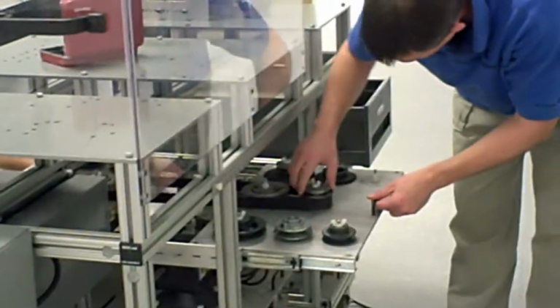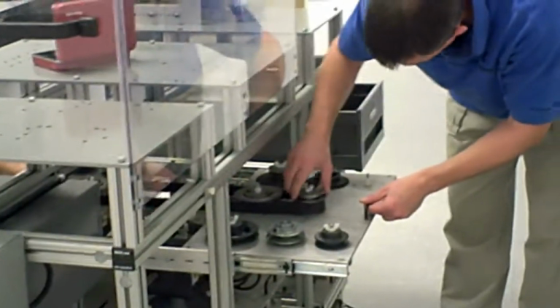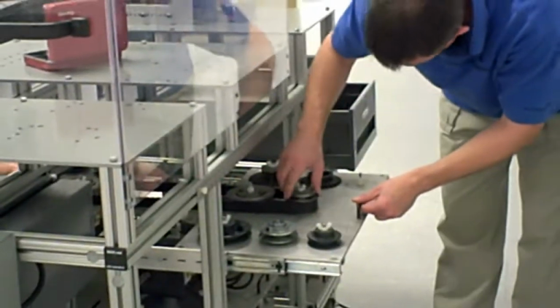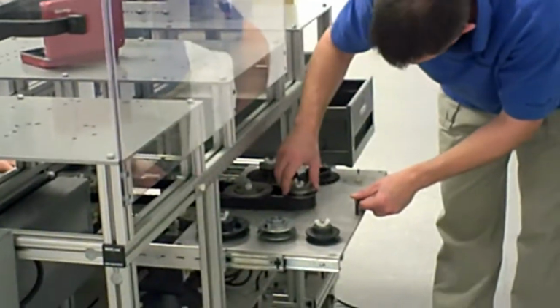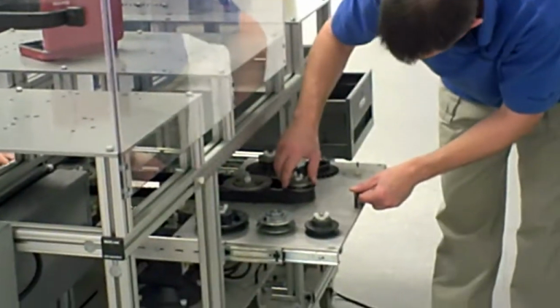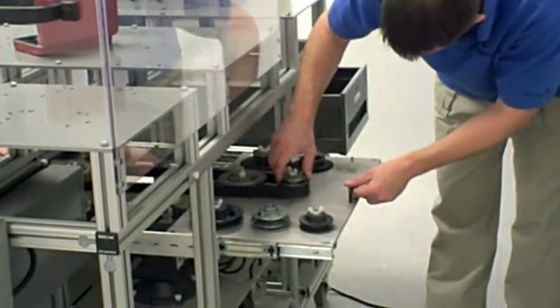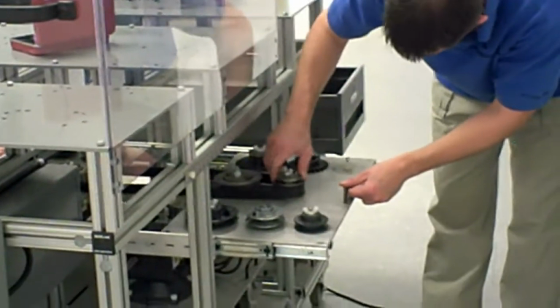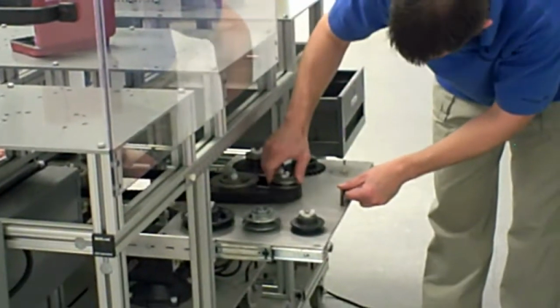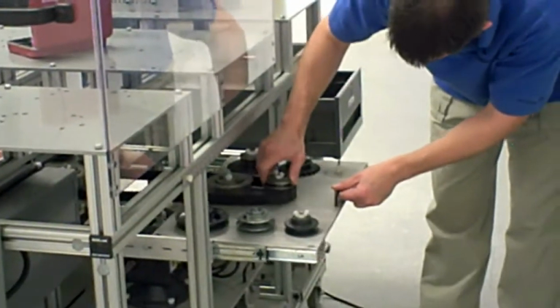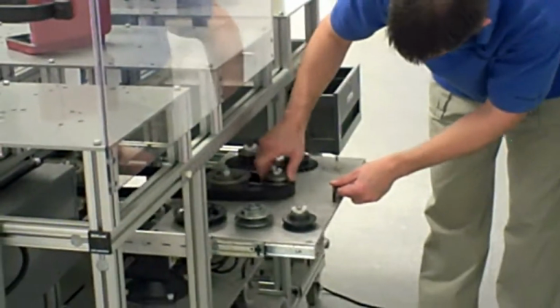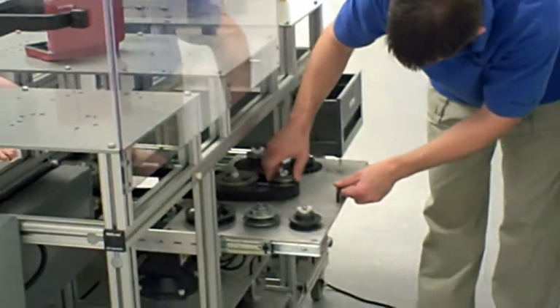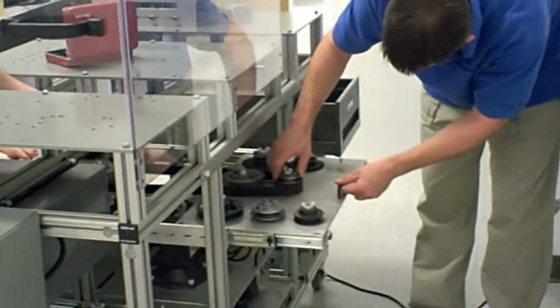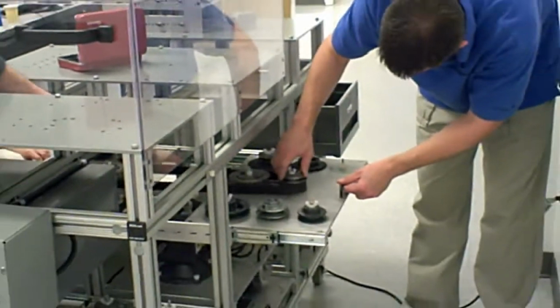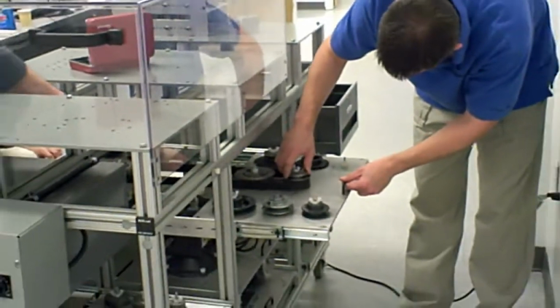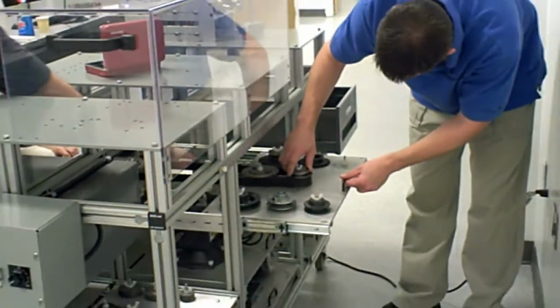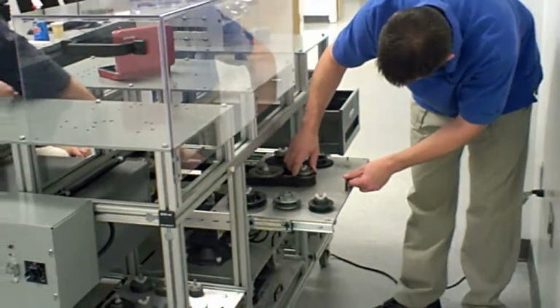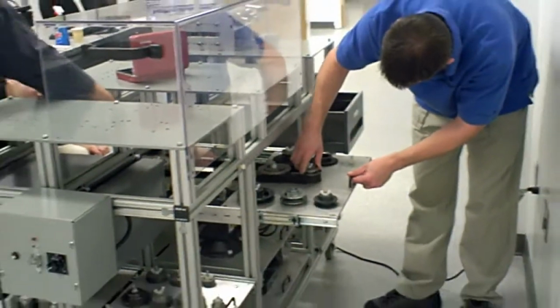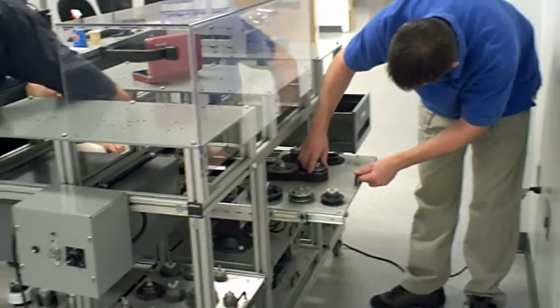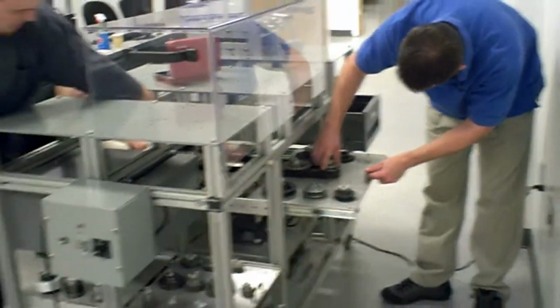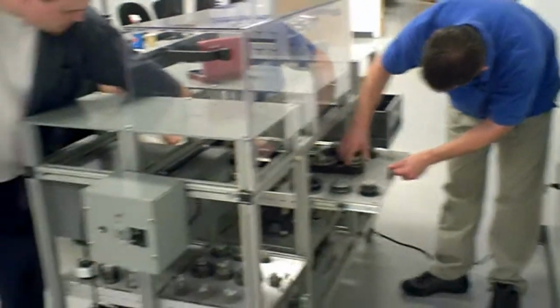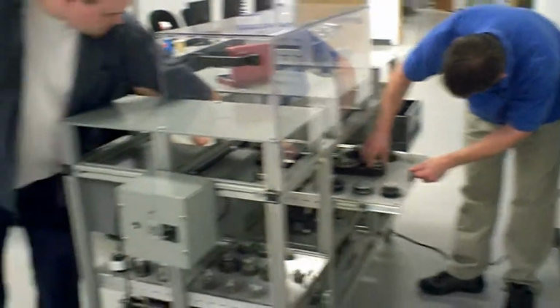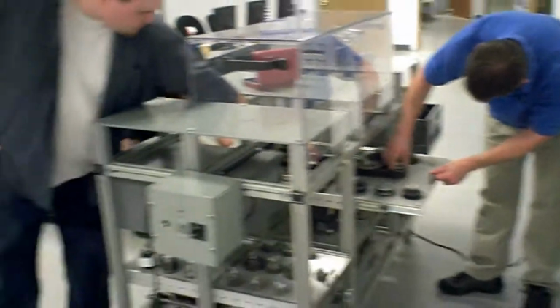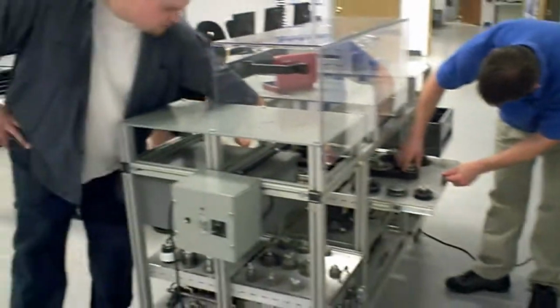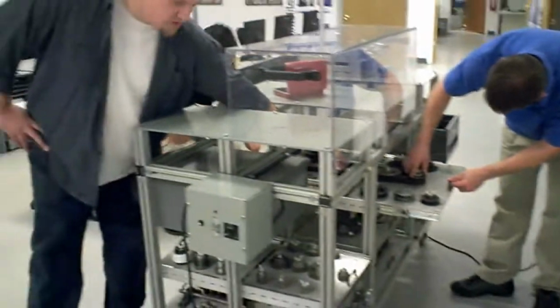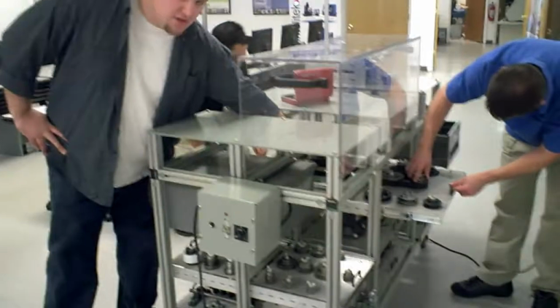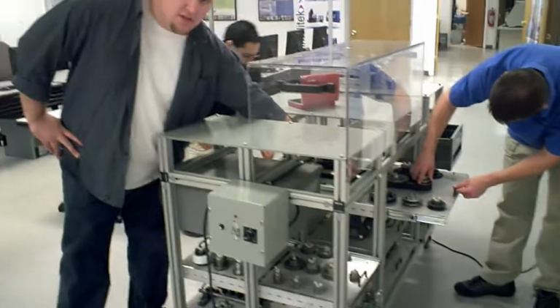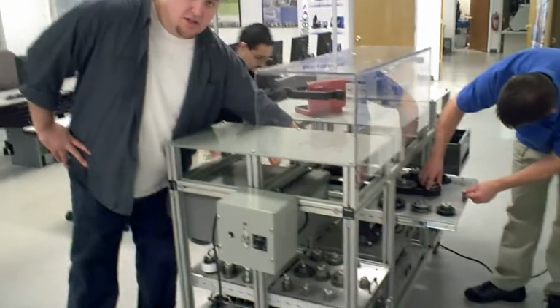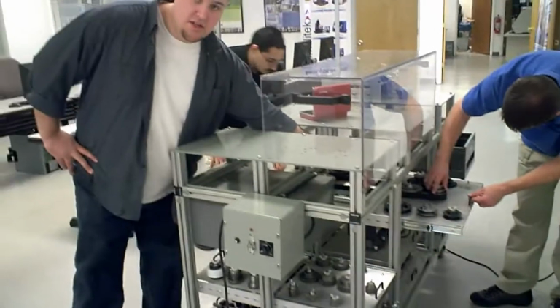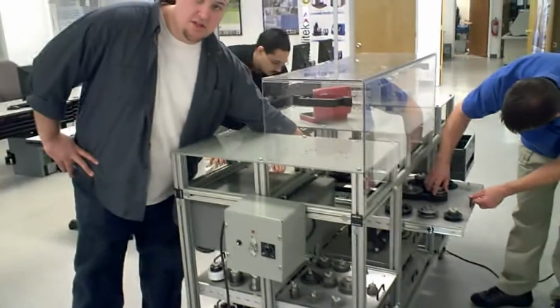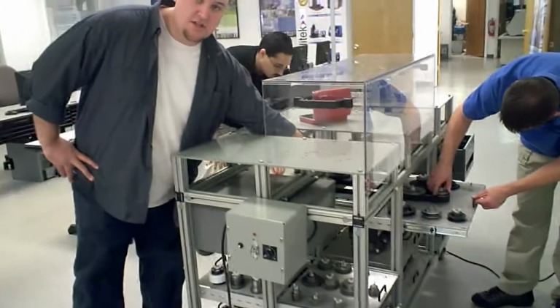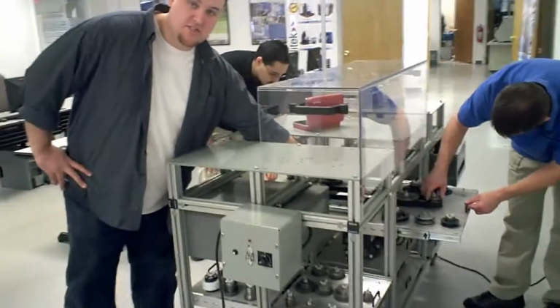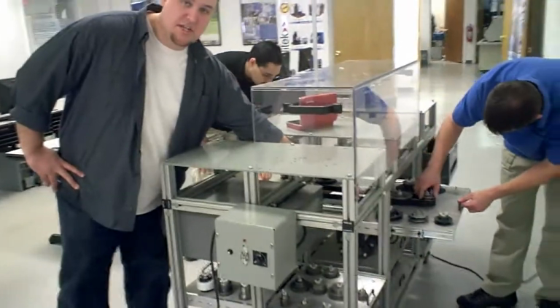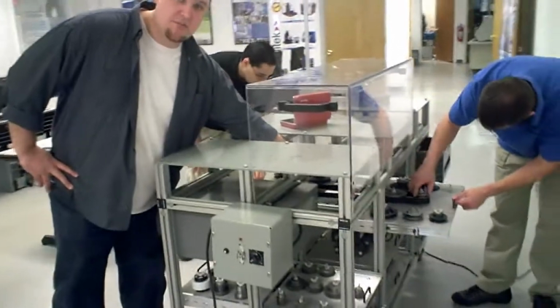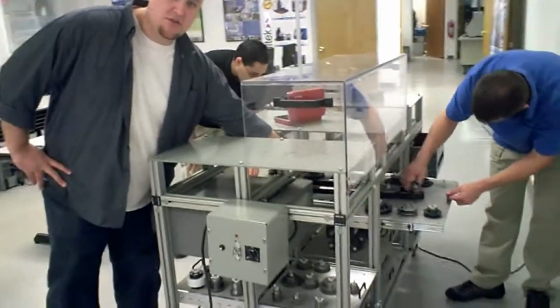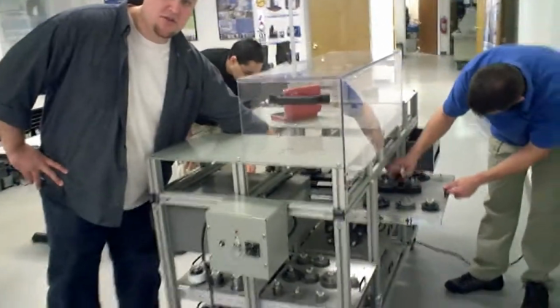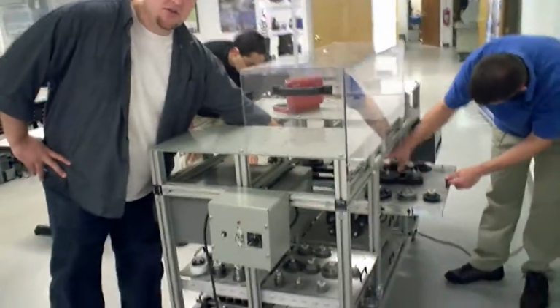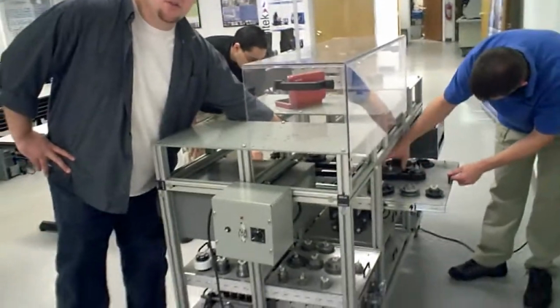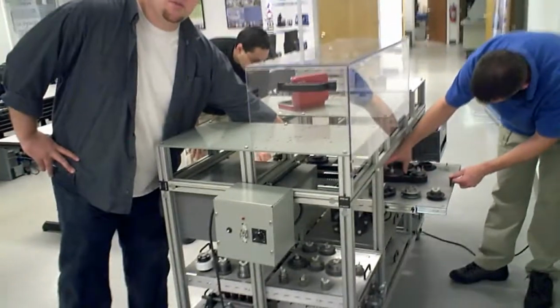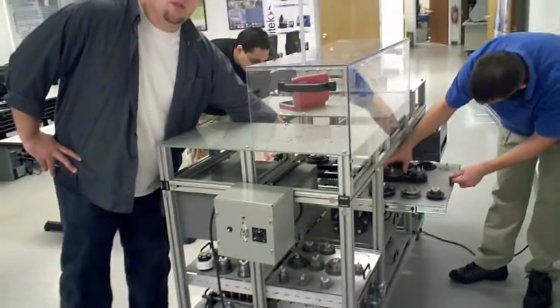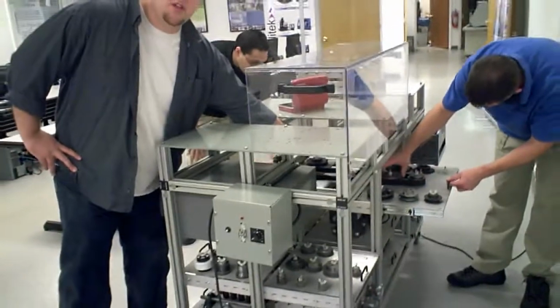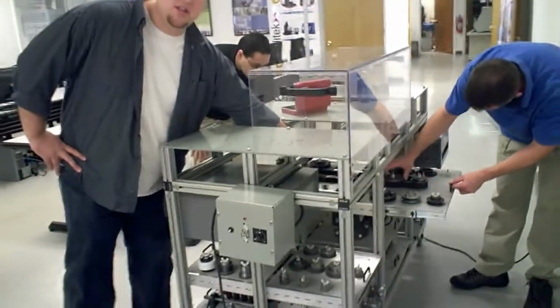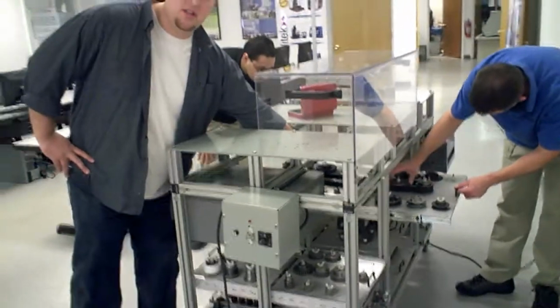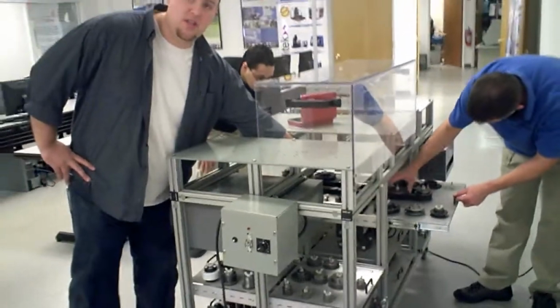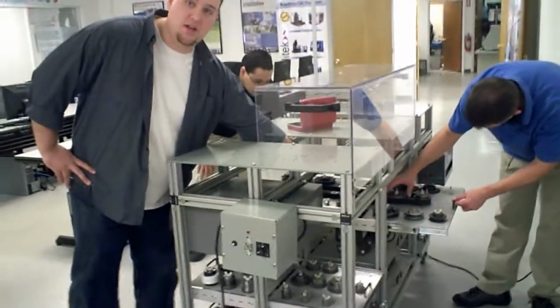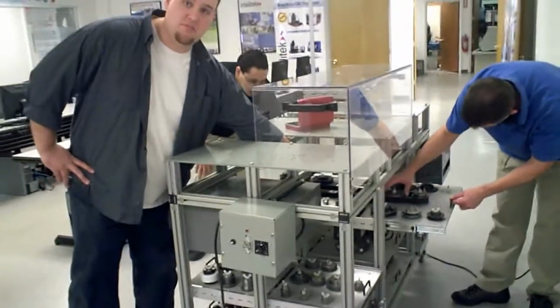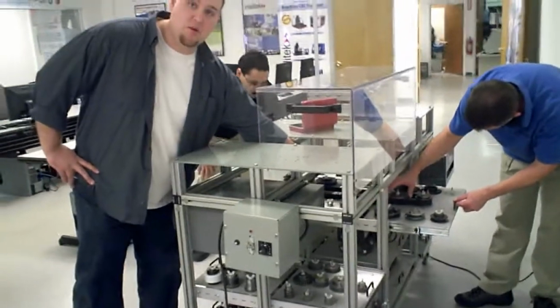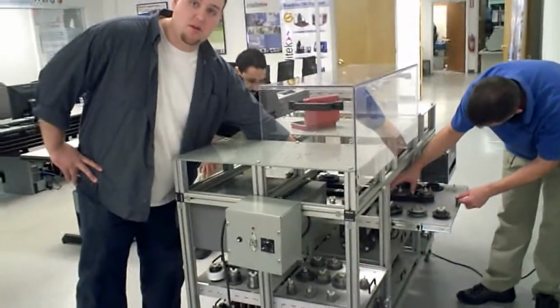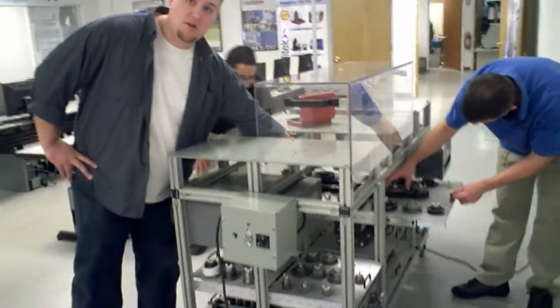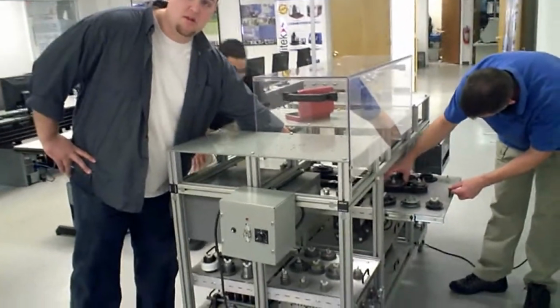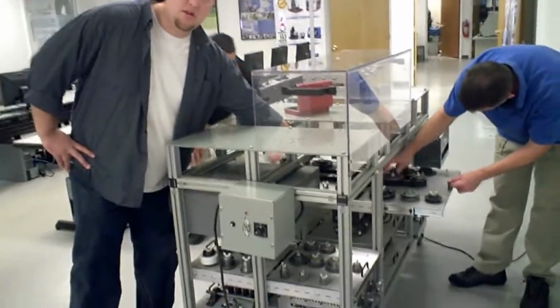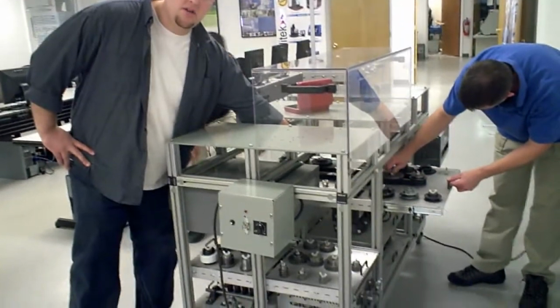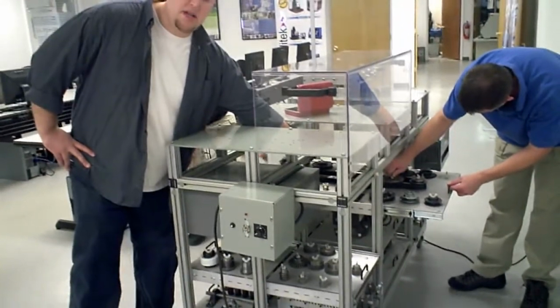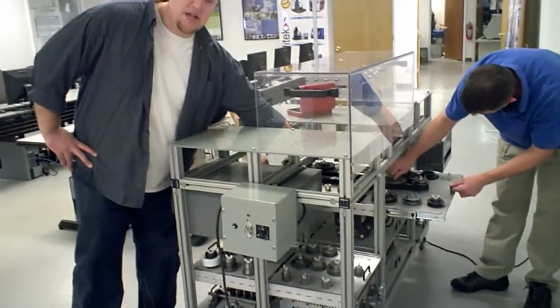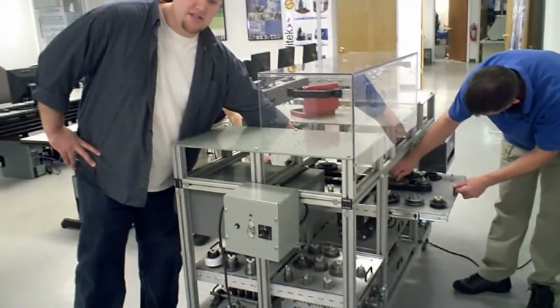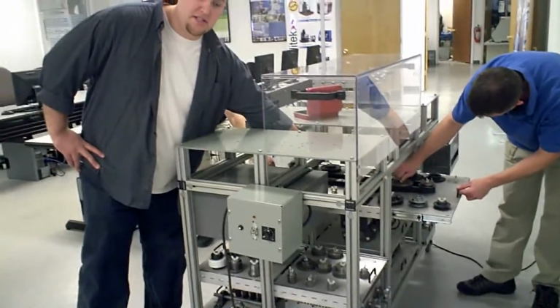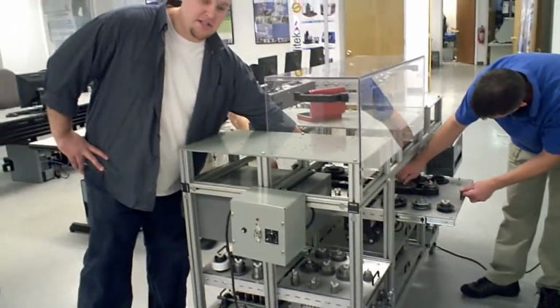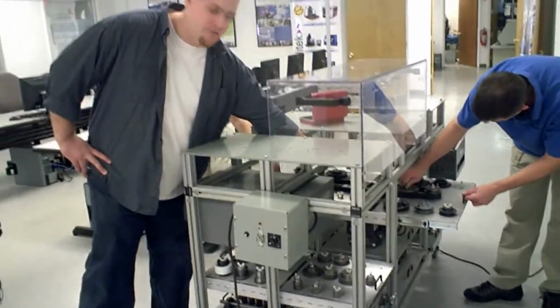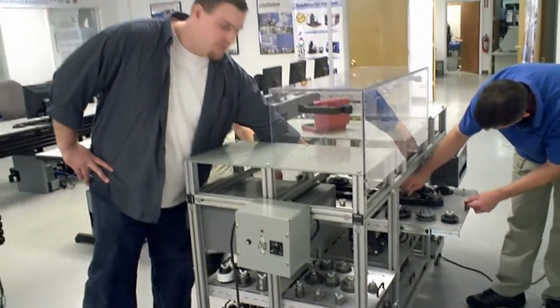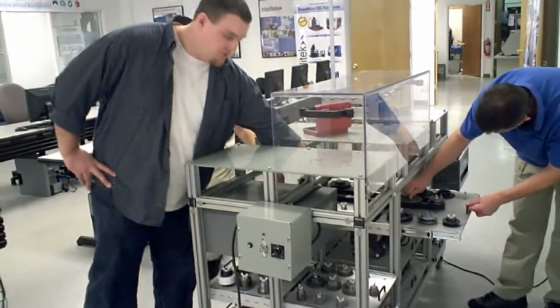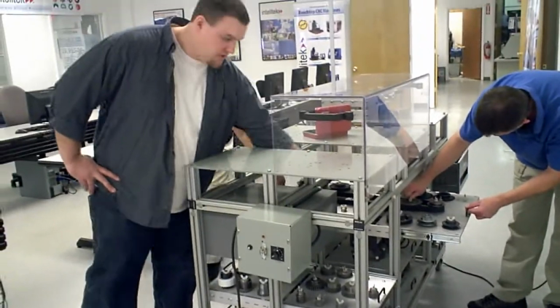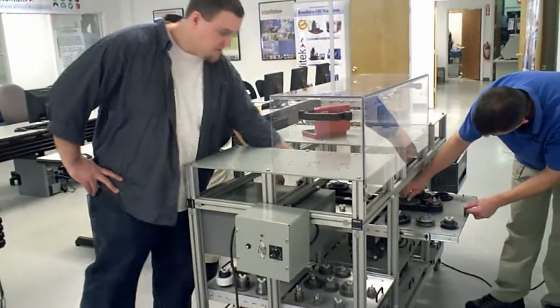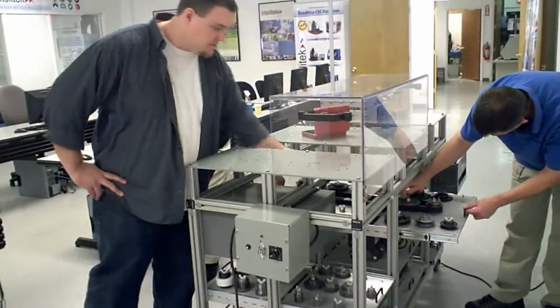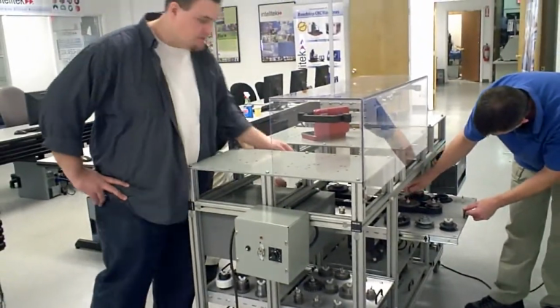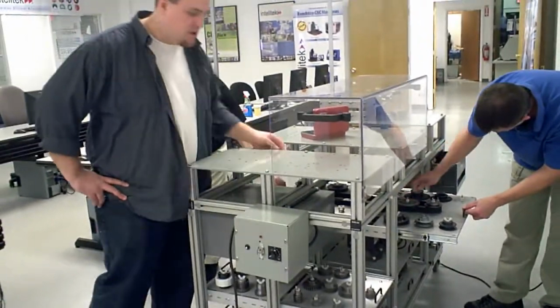Underneath the bench, each power controller has a receptacle to plug in the motor as needed for each experiment.